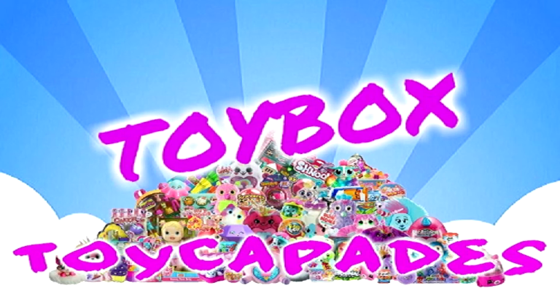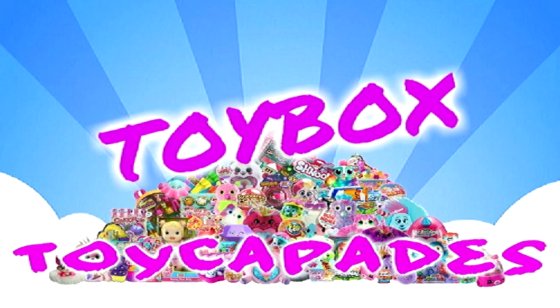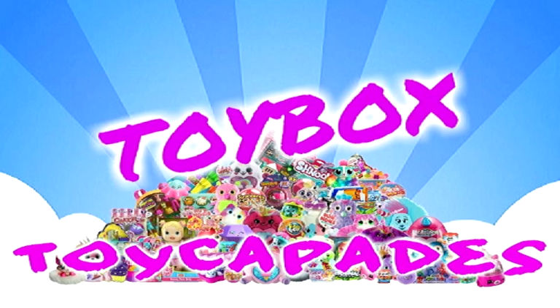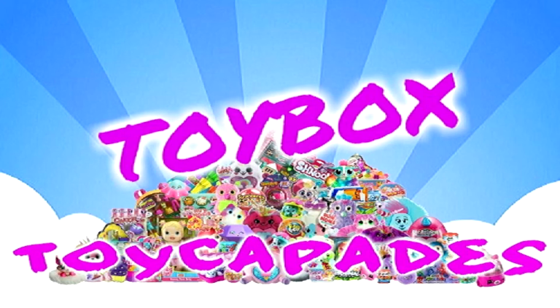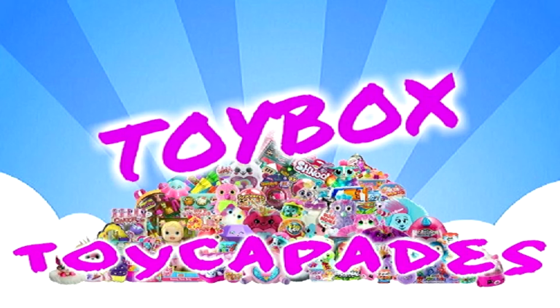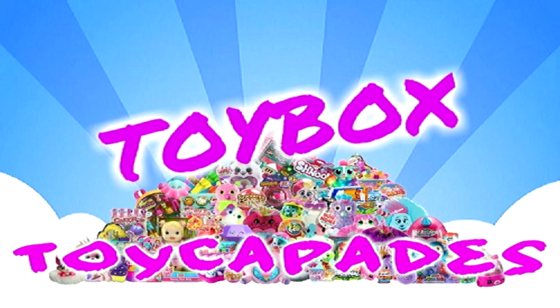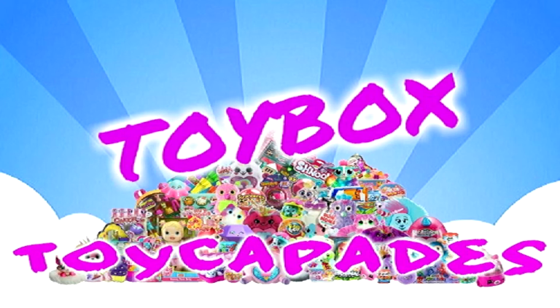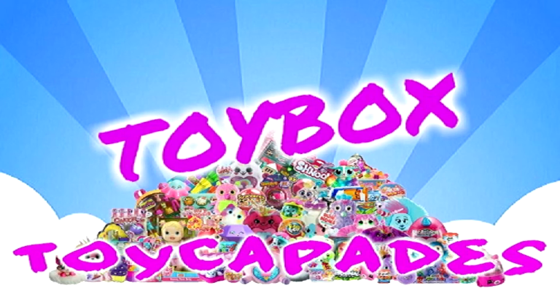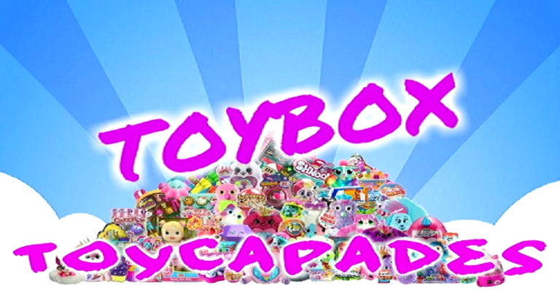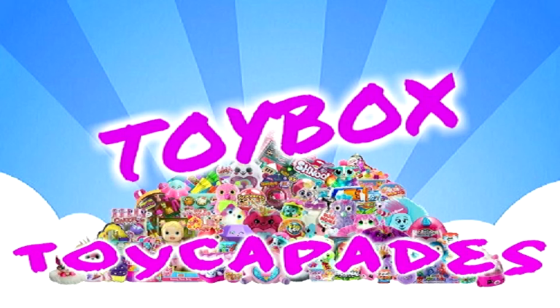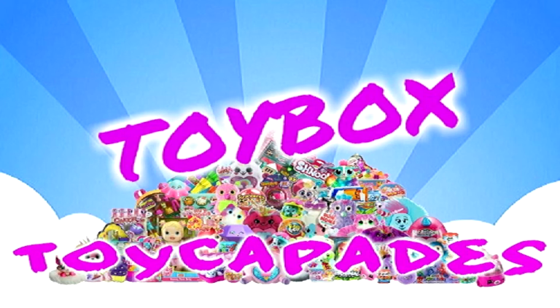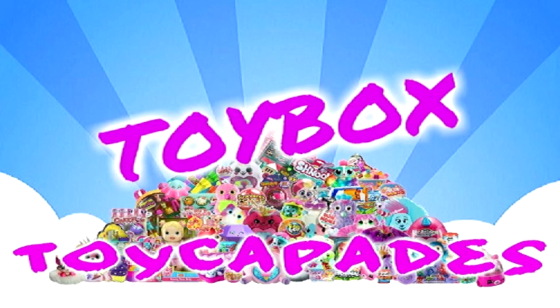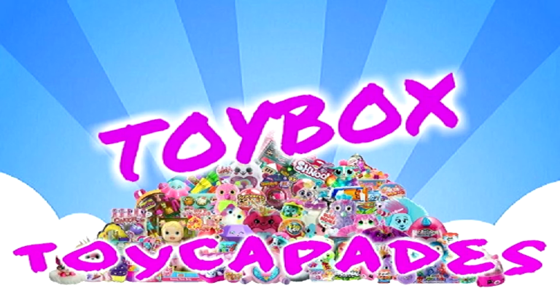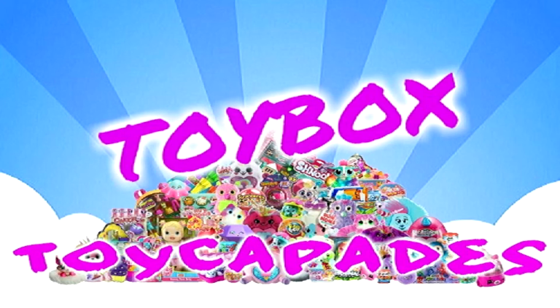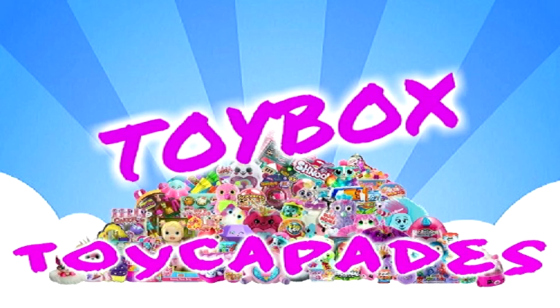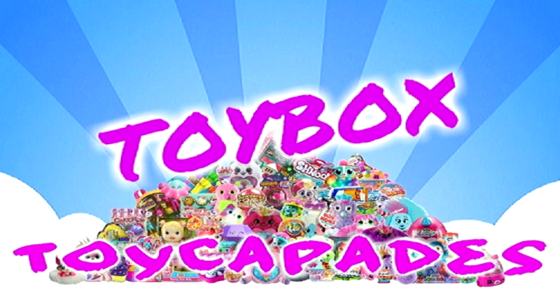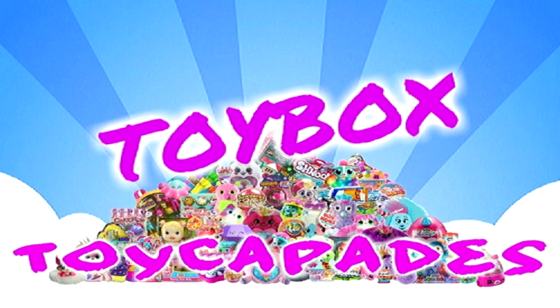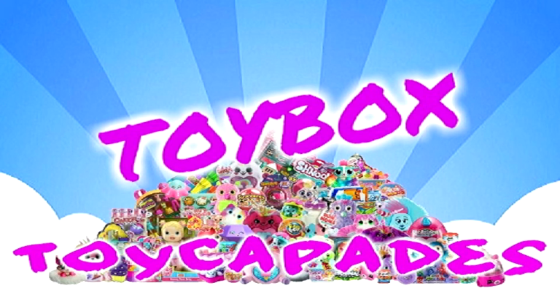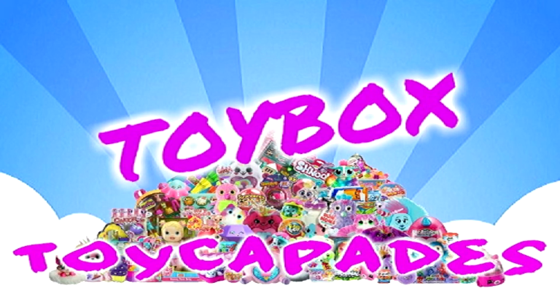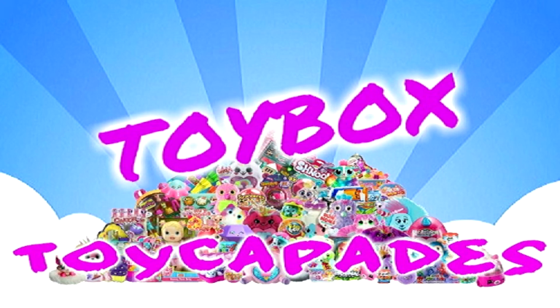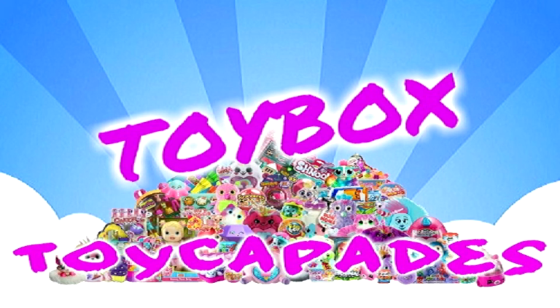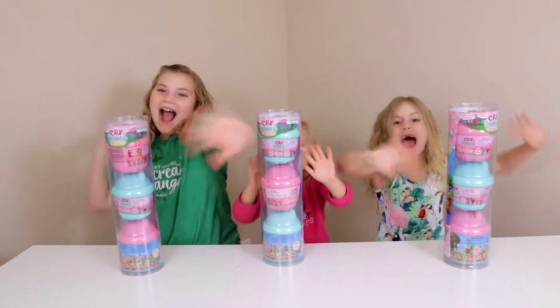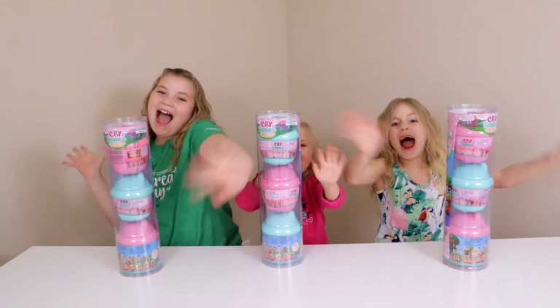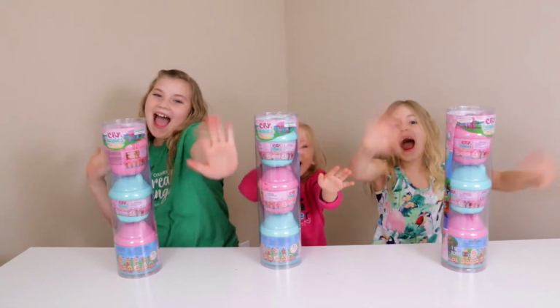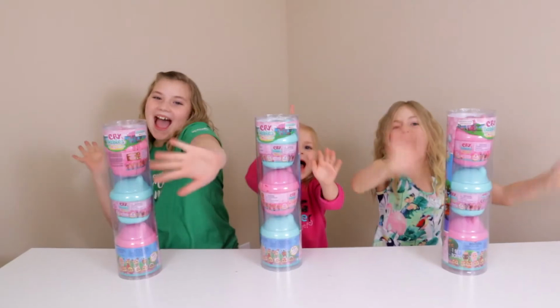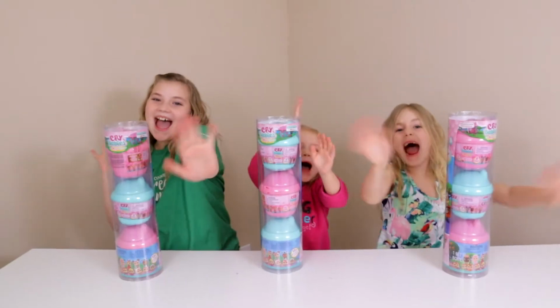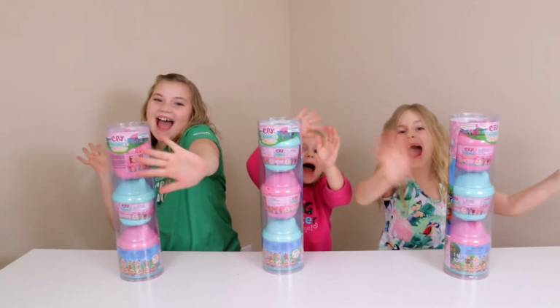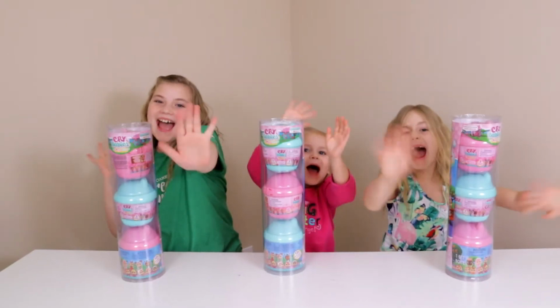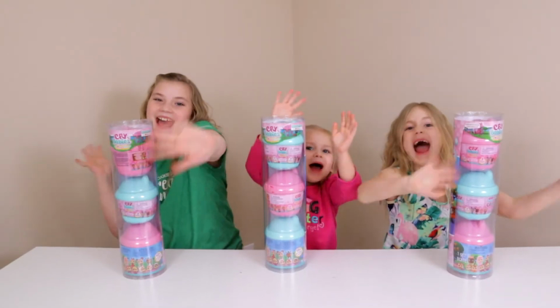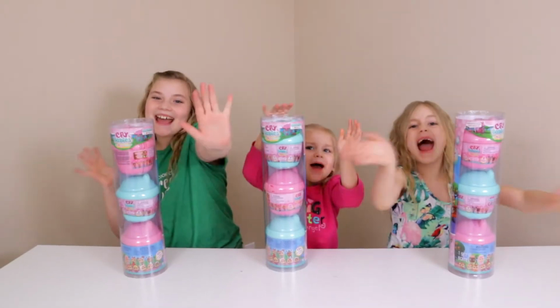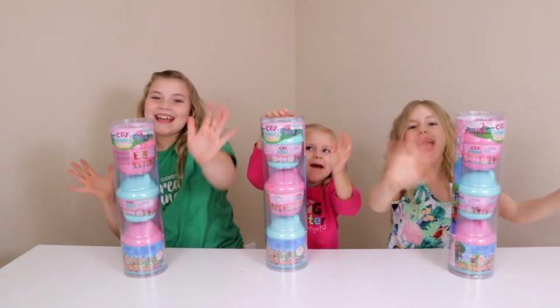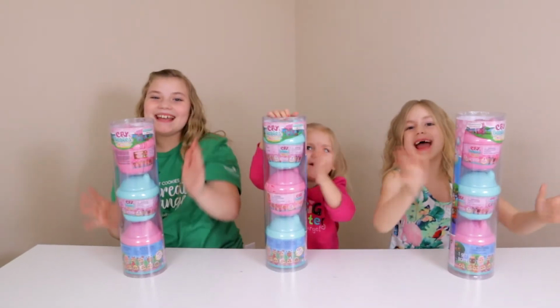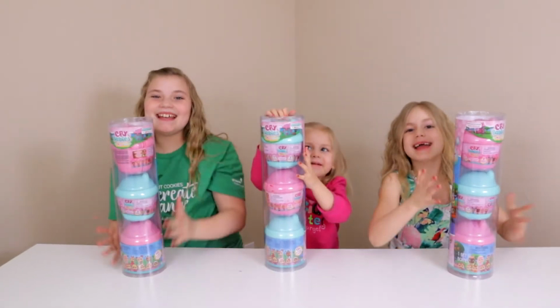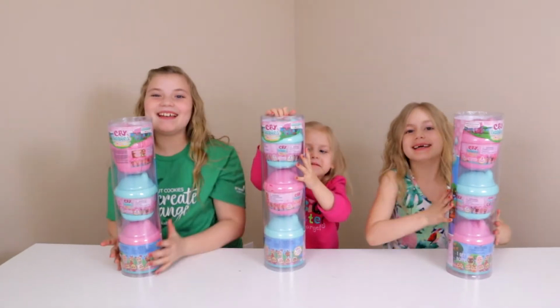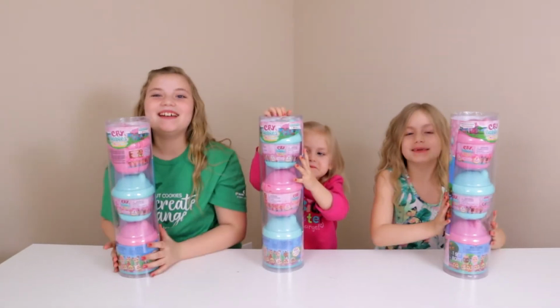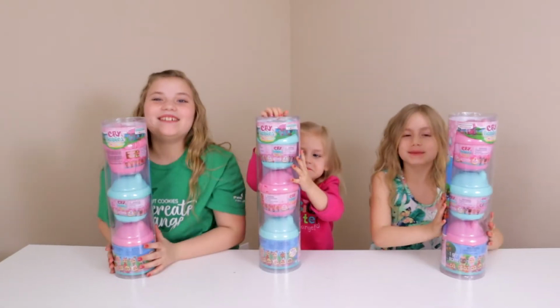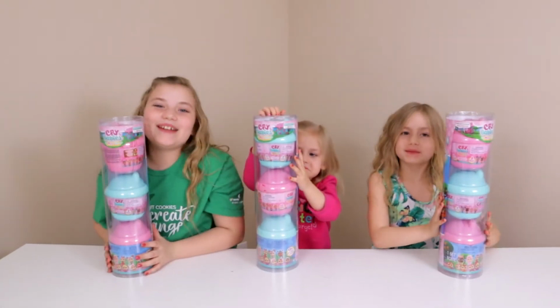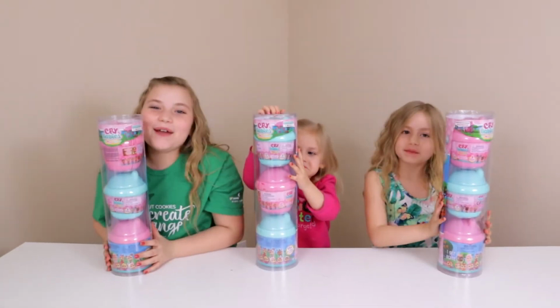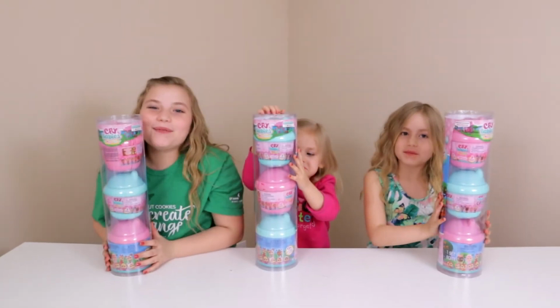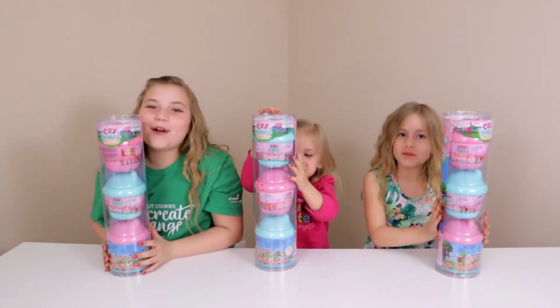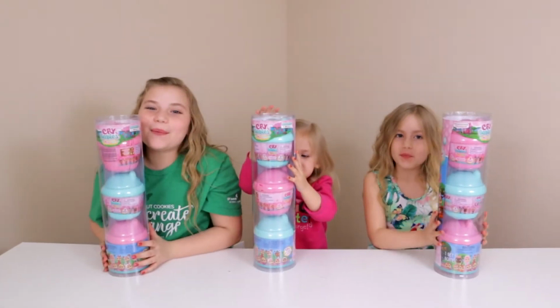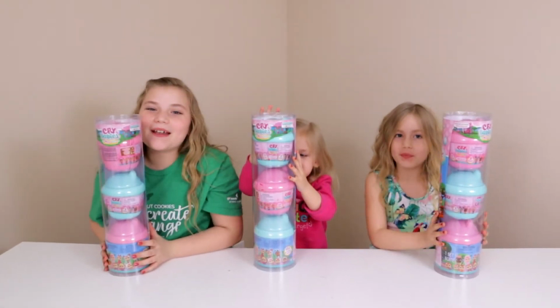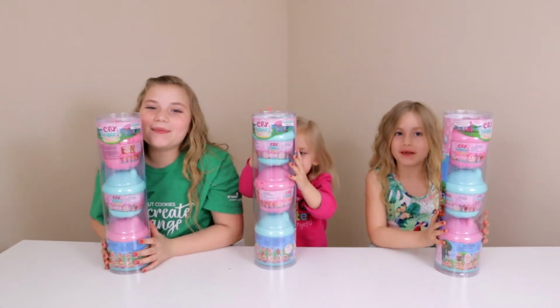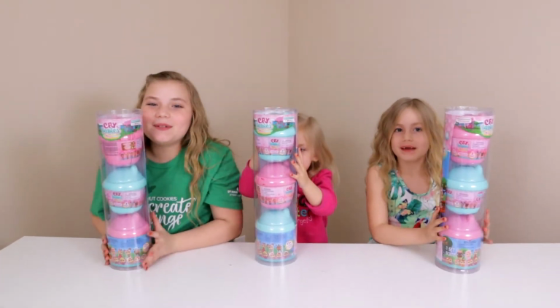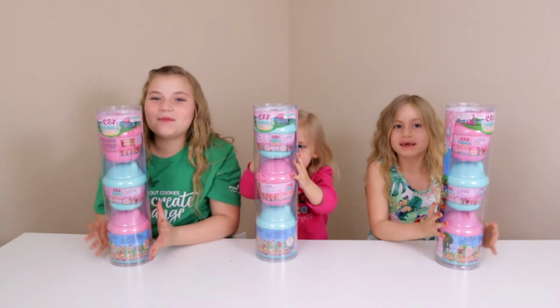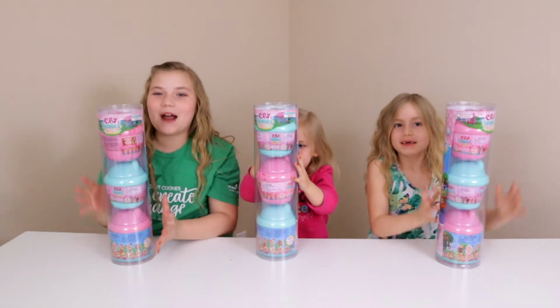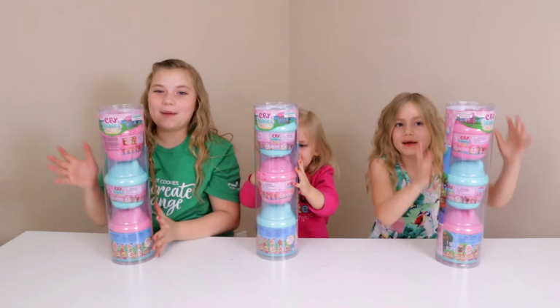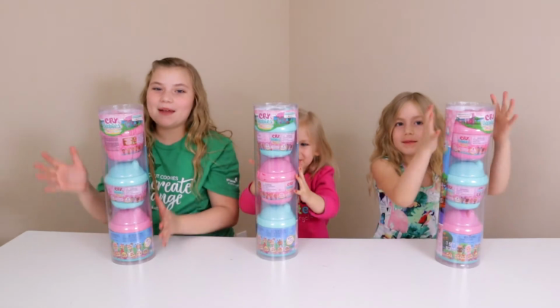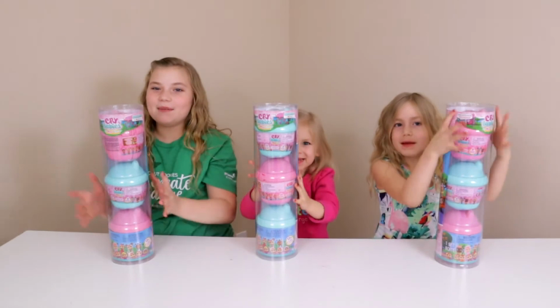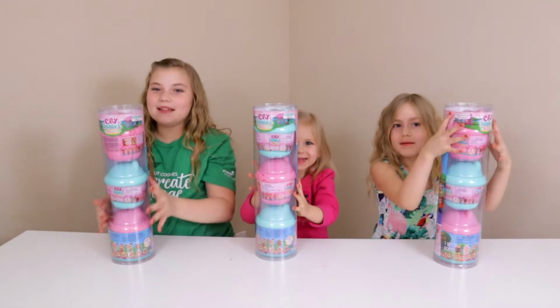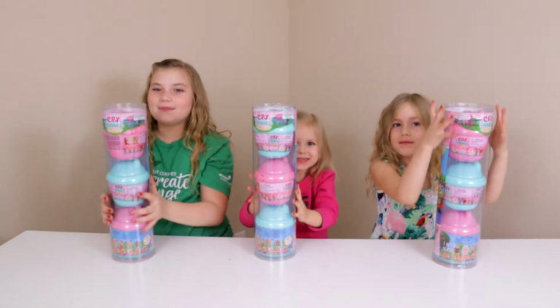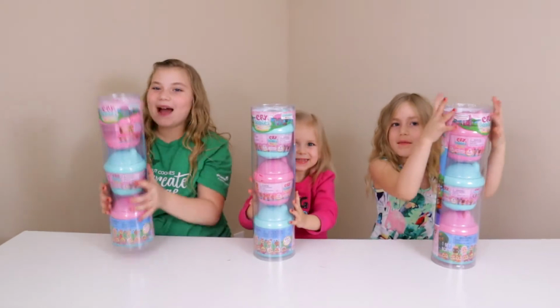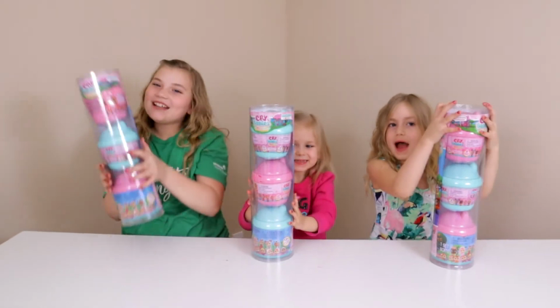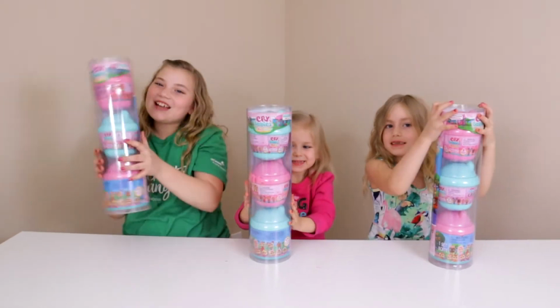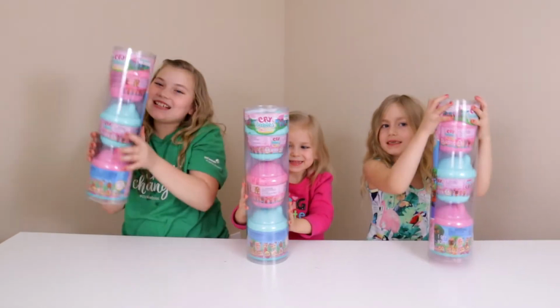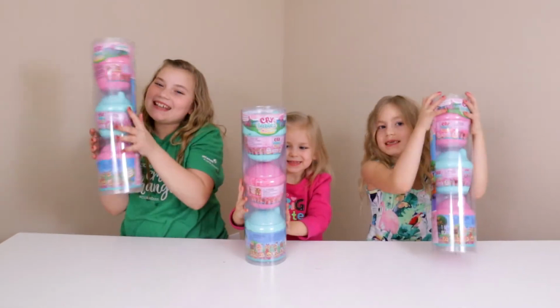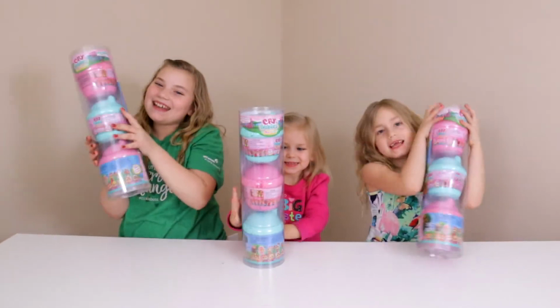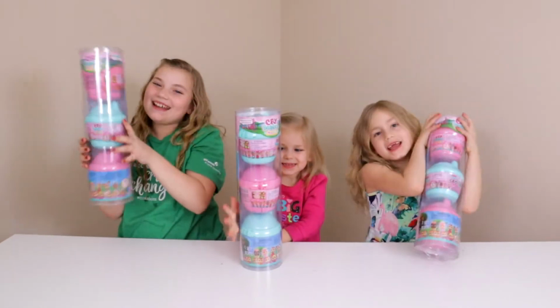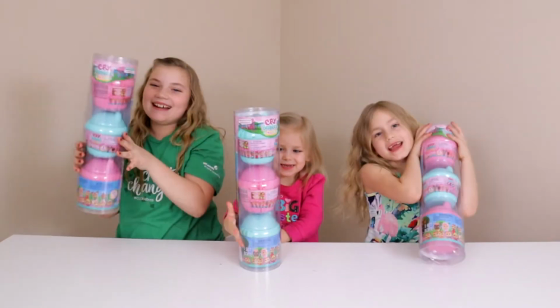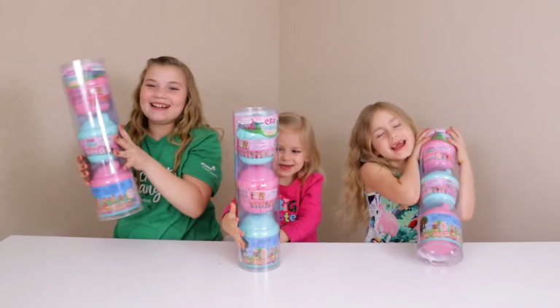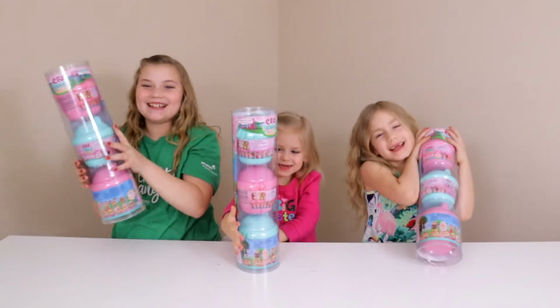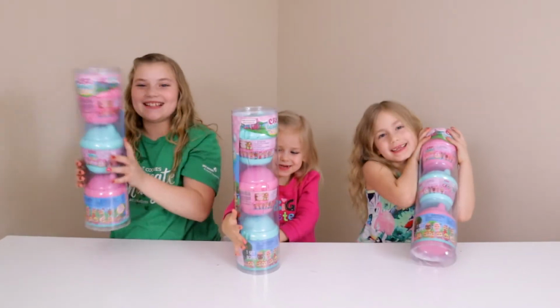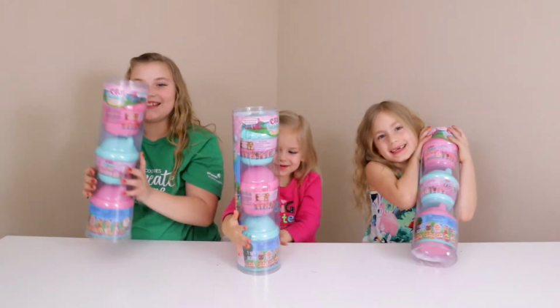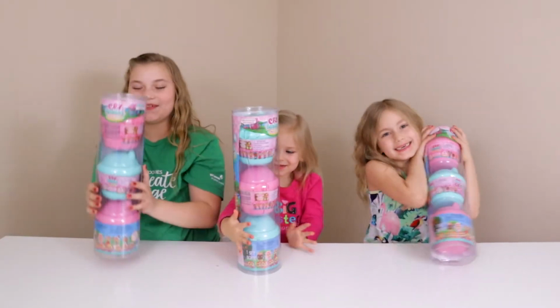Troy Kabake's Toy Box! Today we're opening up some Crybabies Magic Tears!